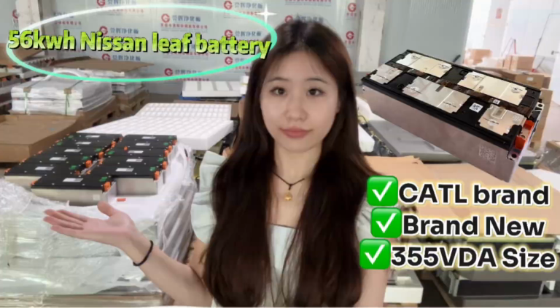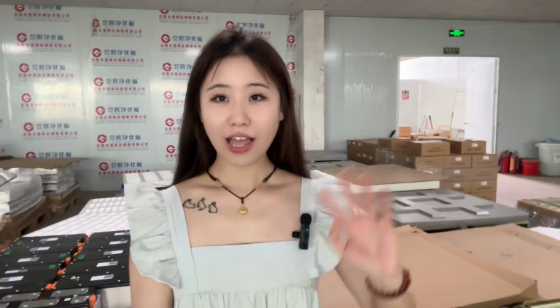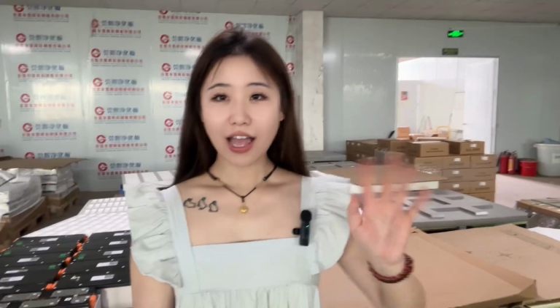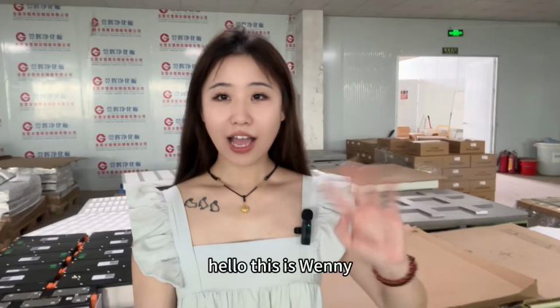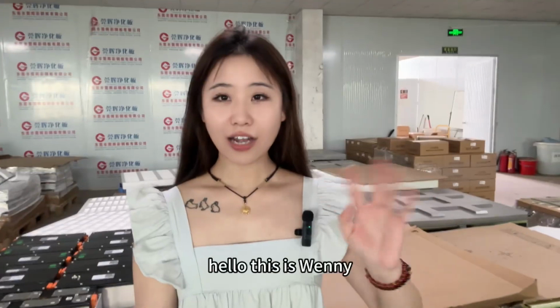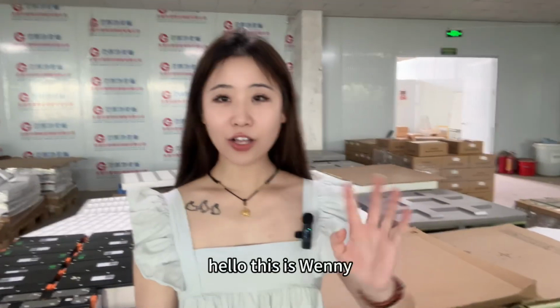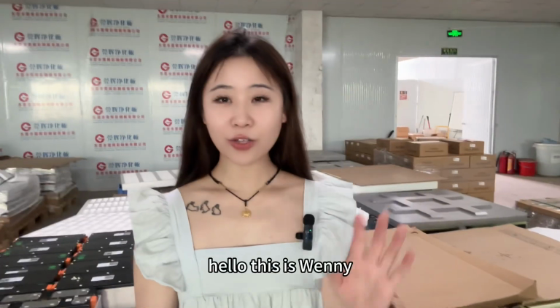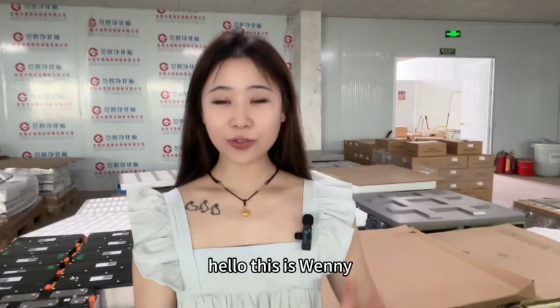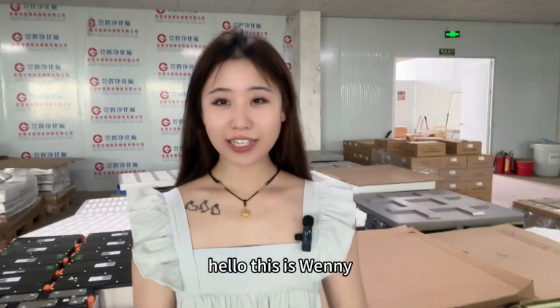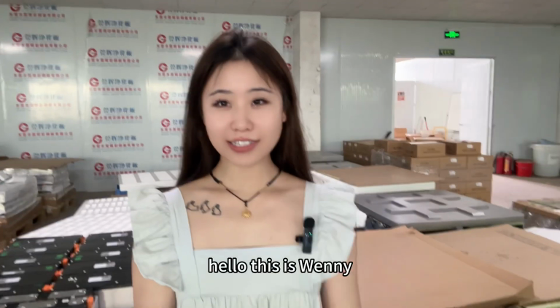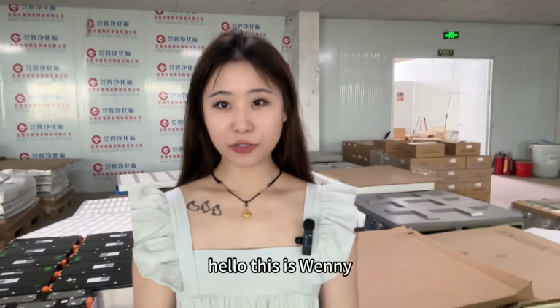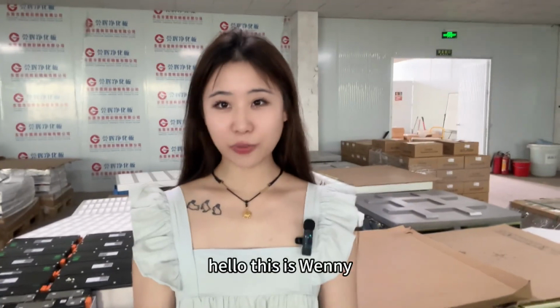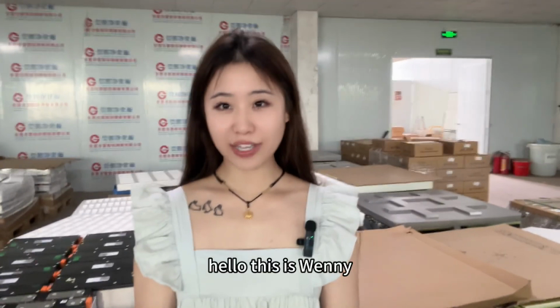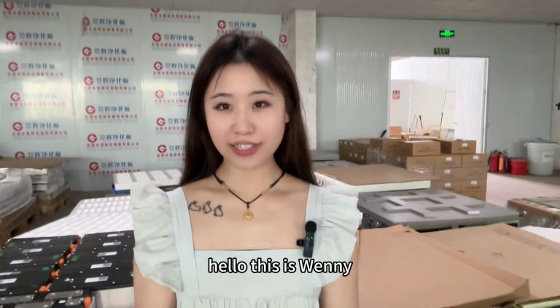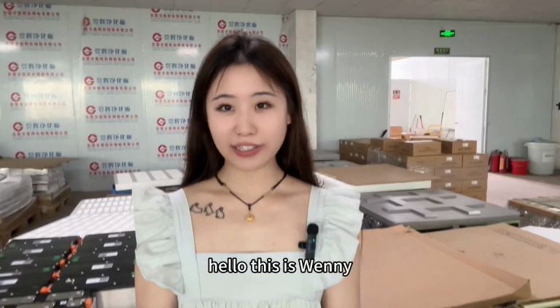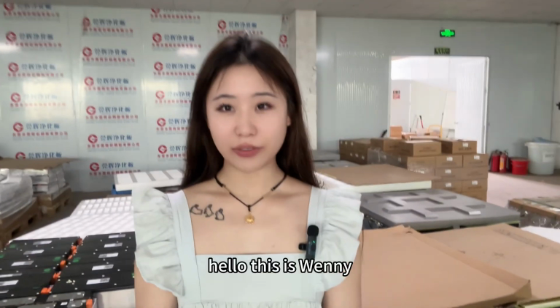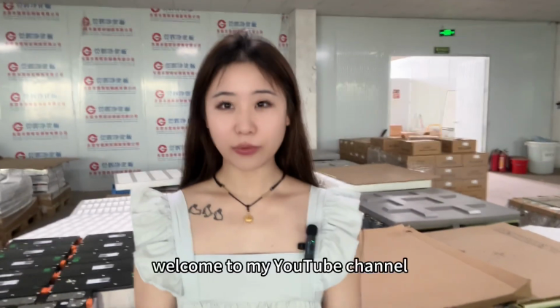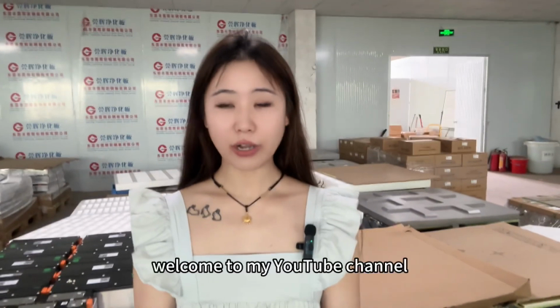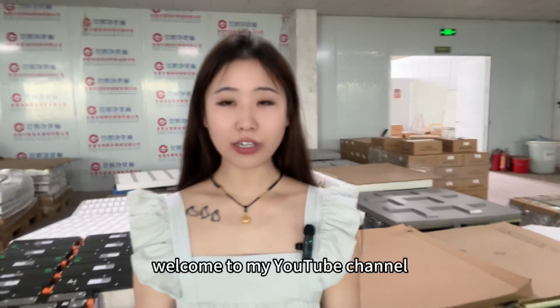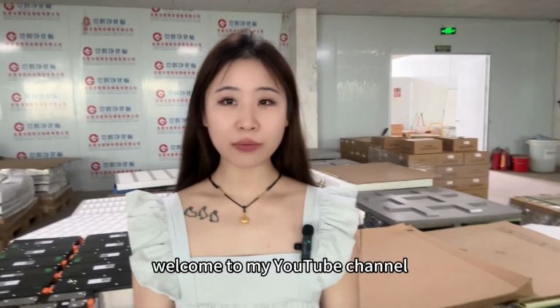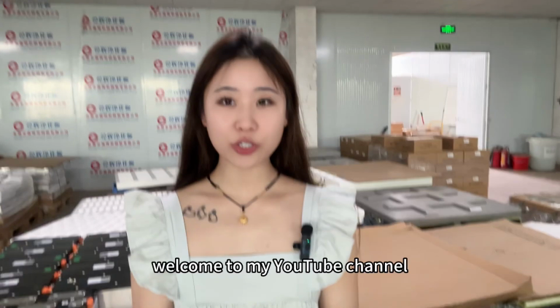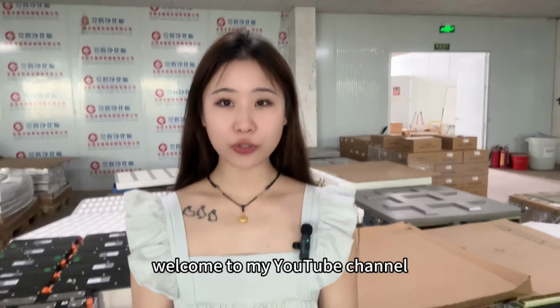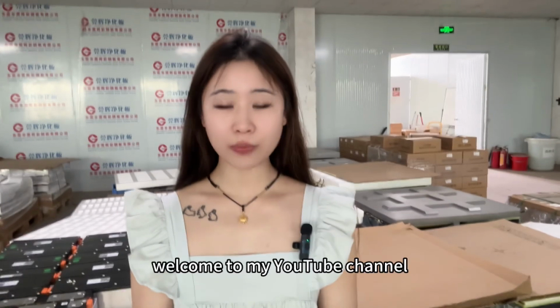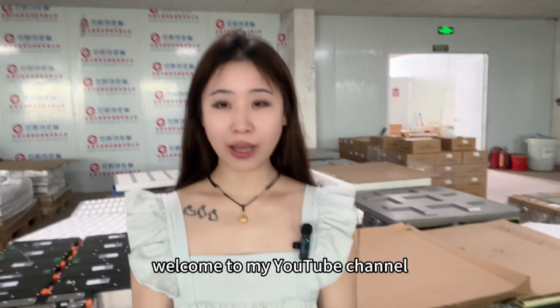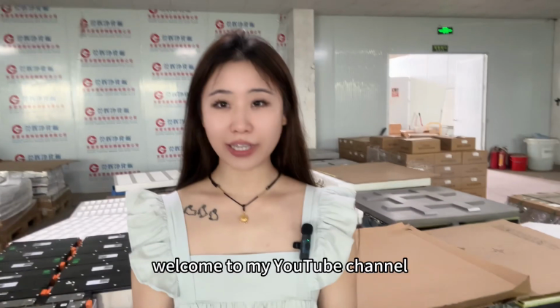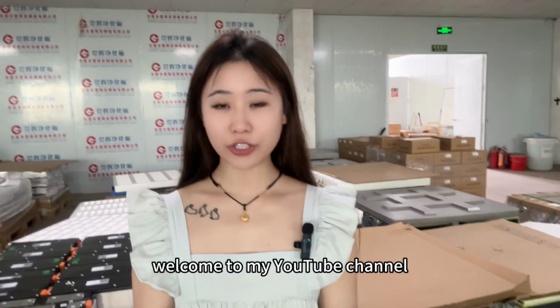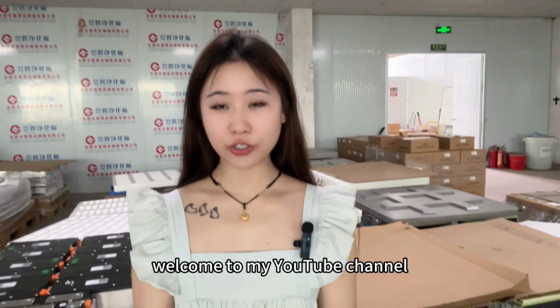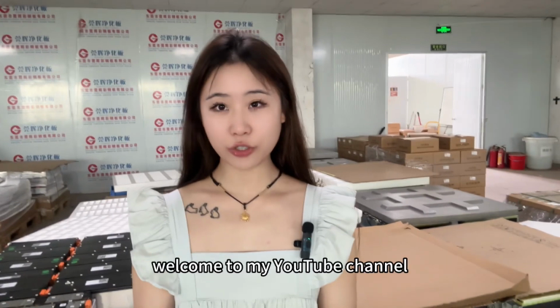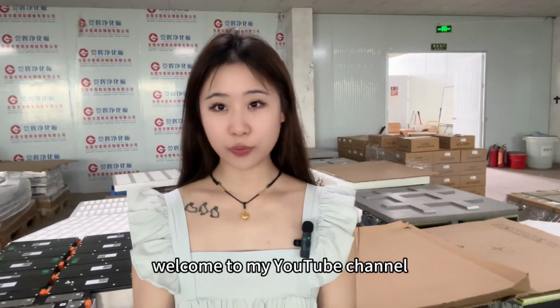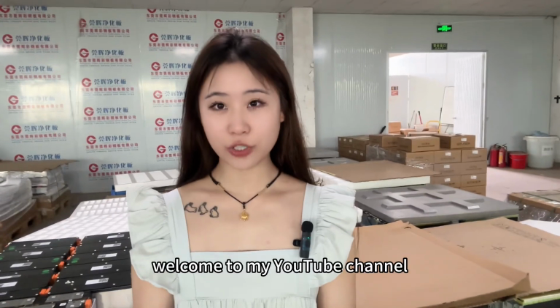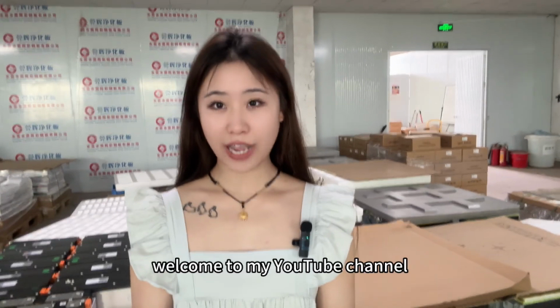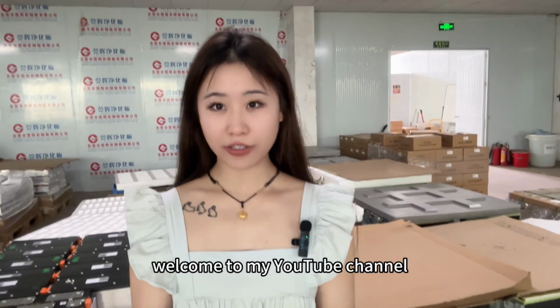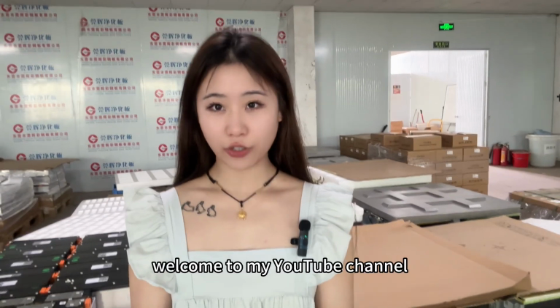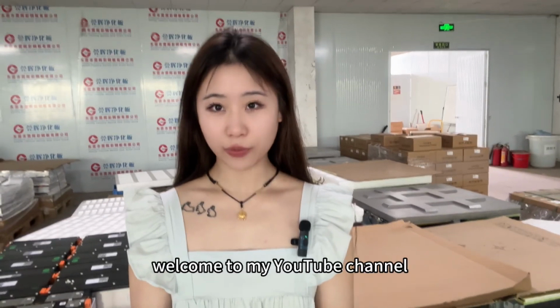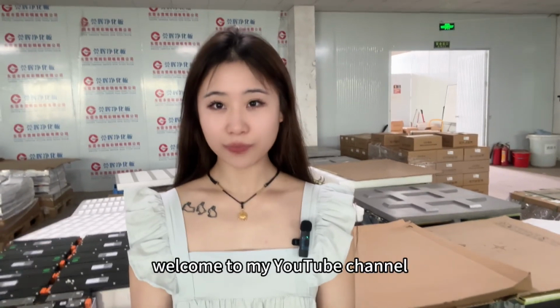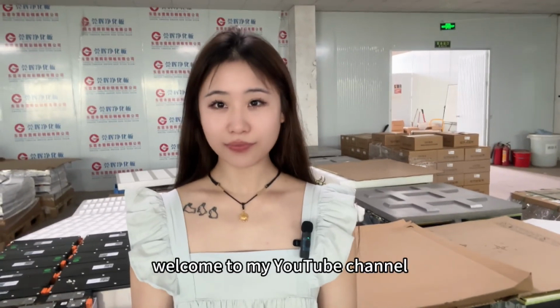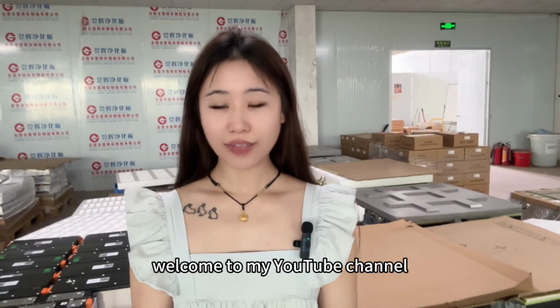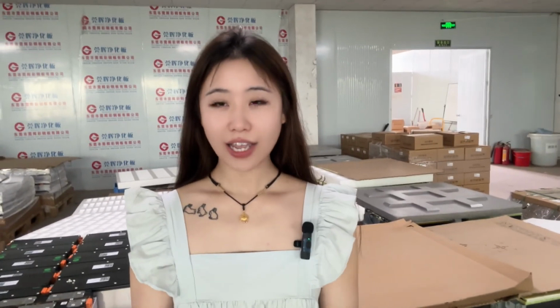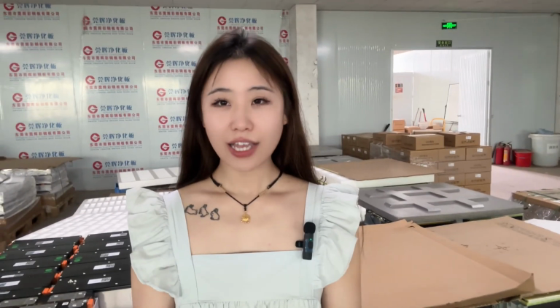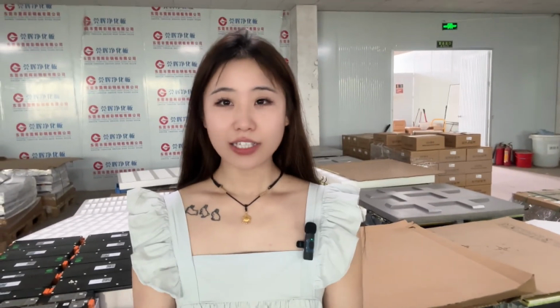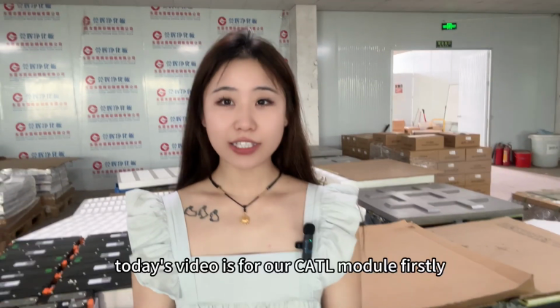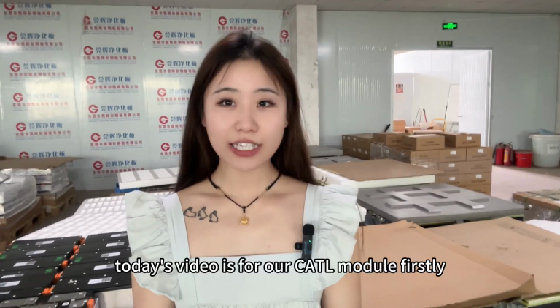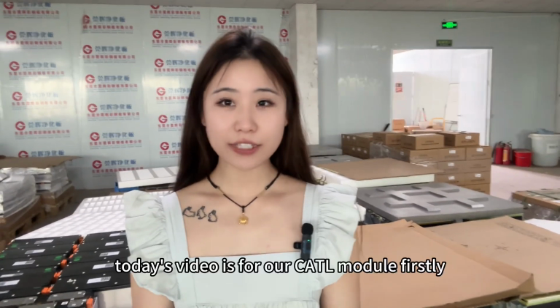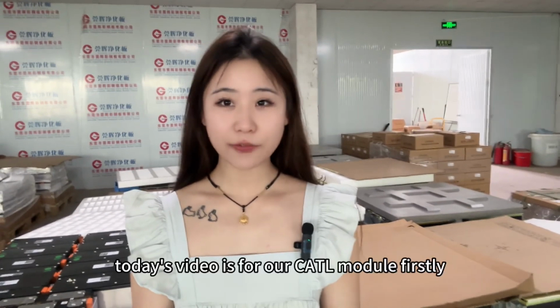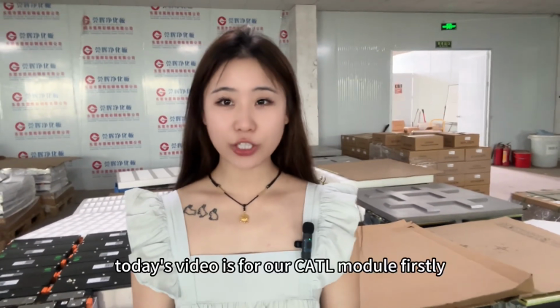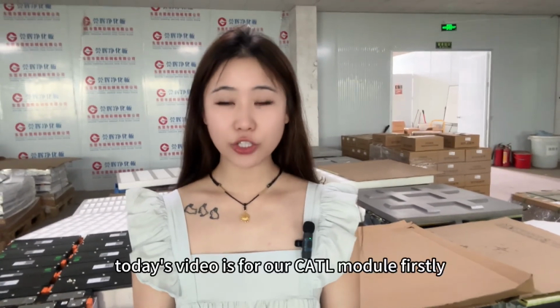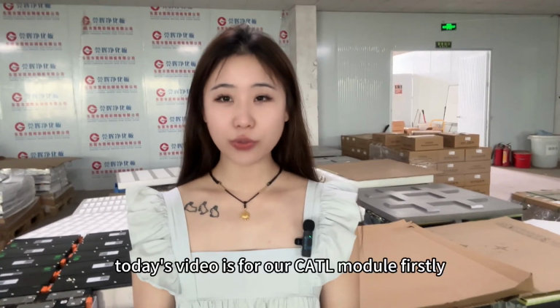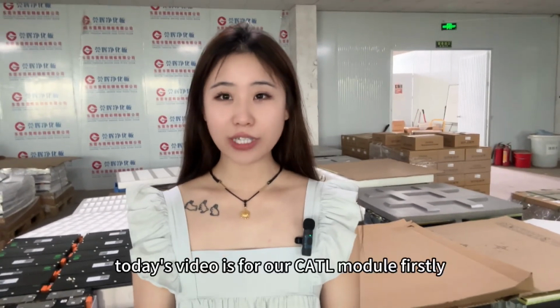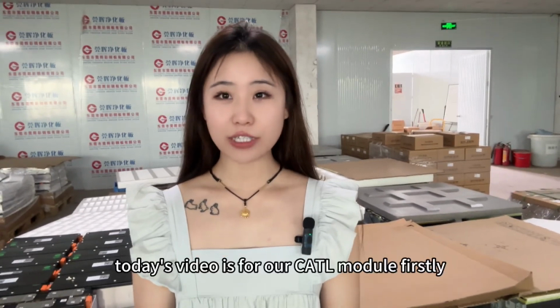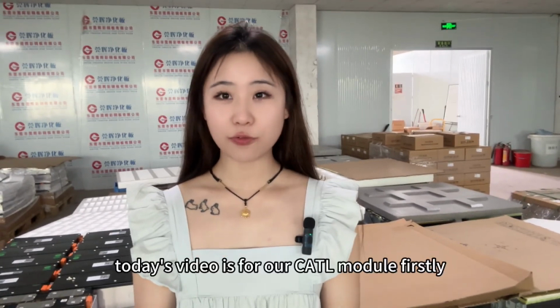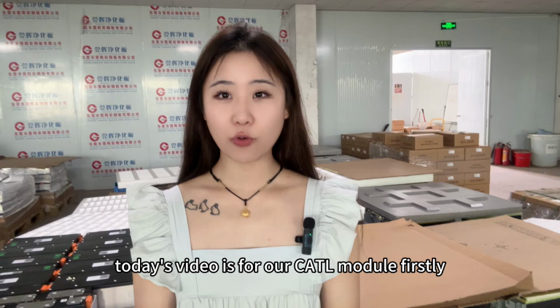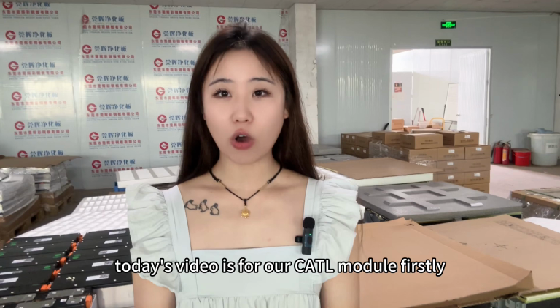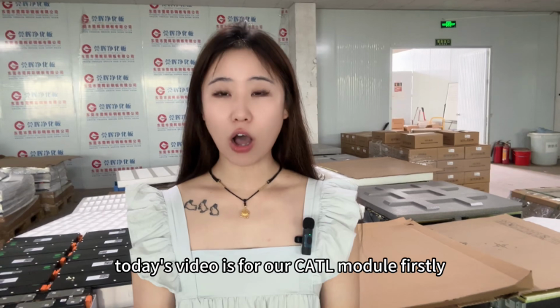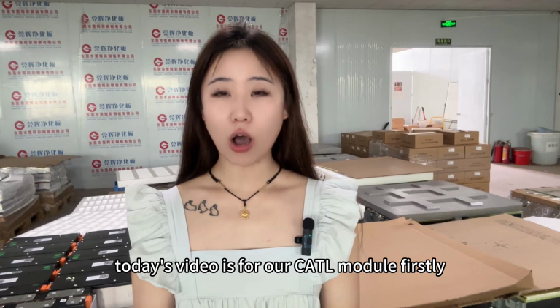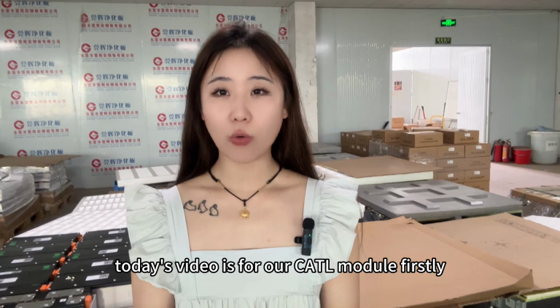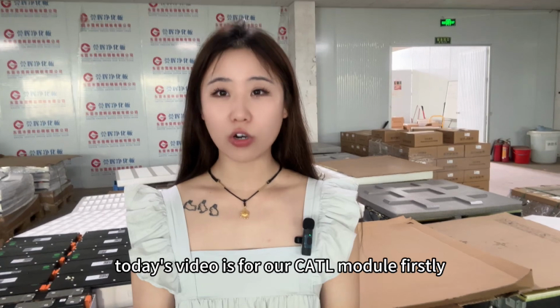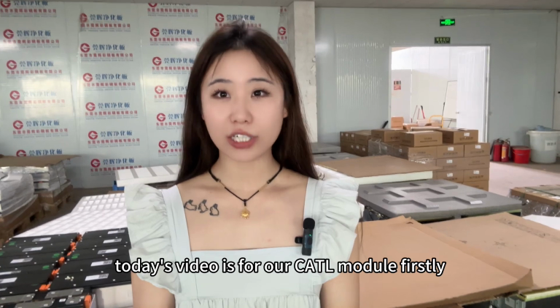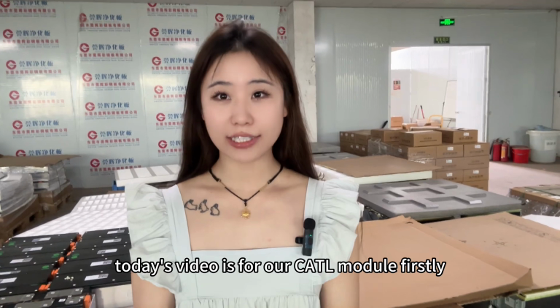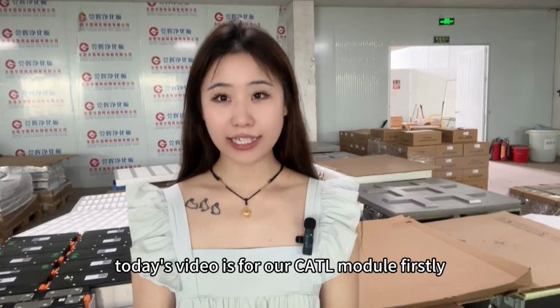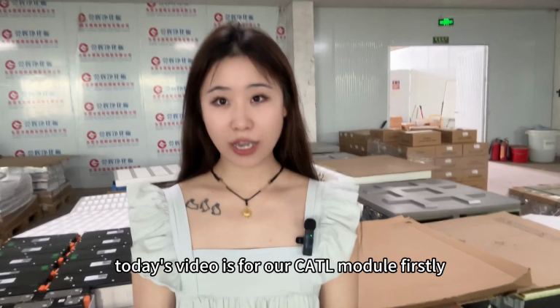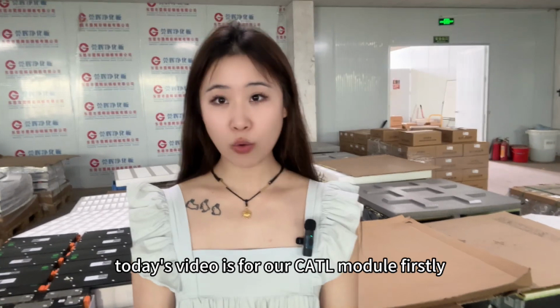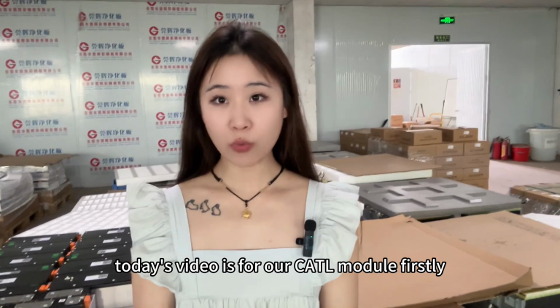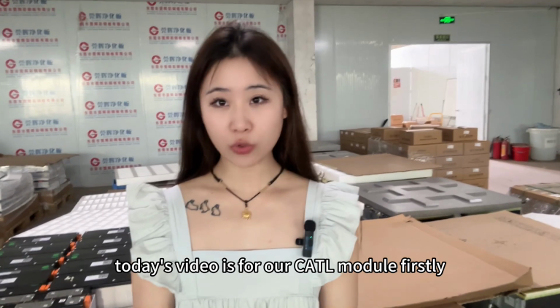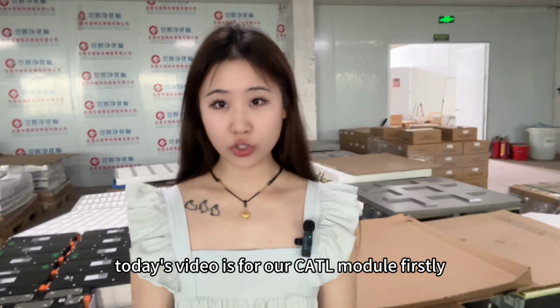Hello, this is Wennyi. Welcome to my YouTube channel. Today's video is for our Curtail module.